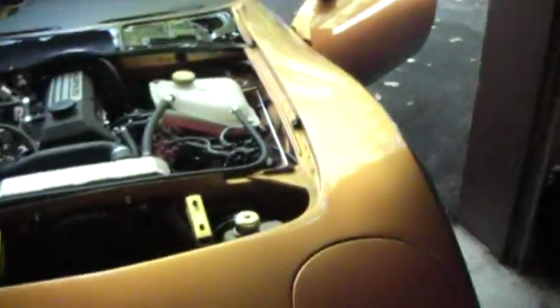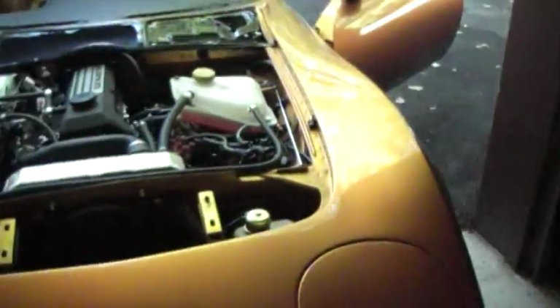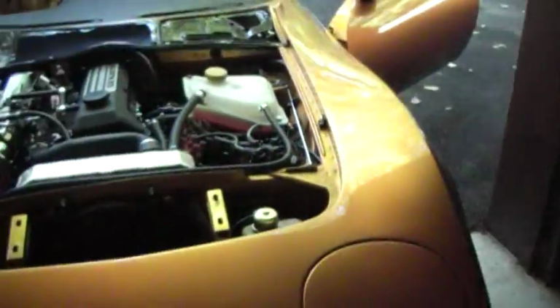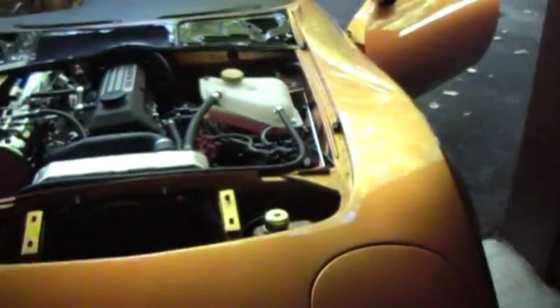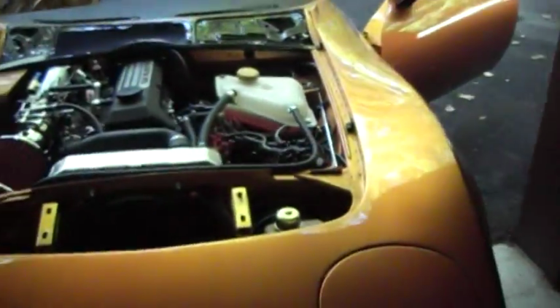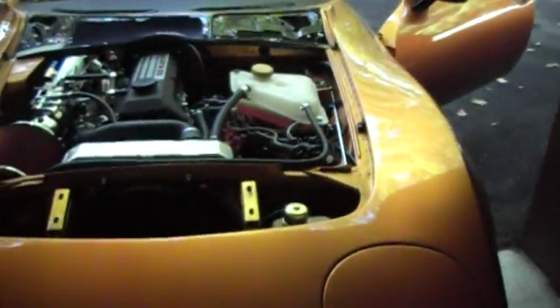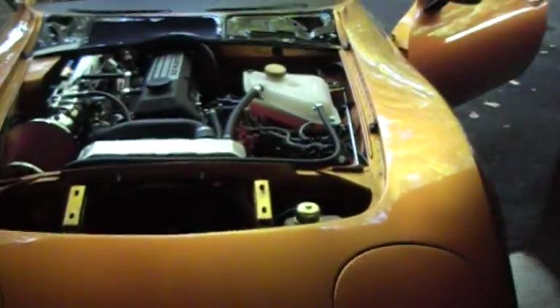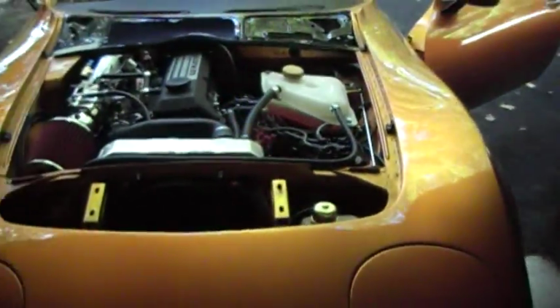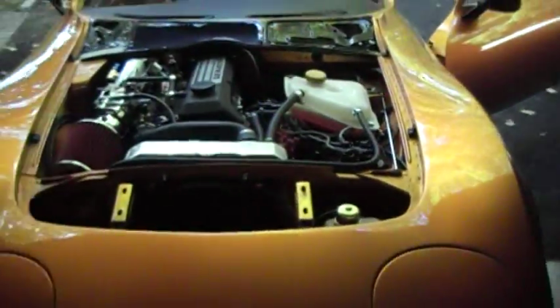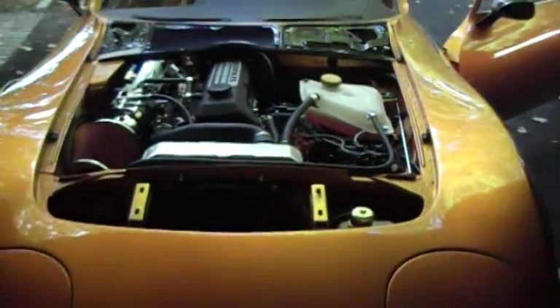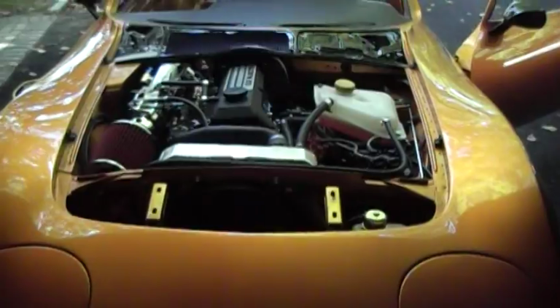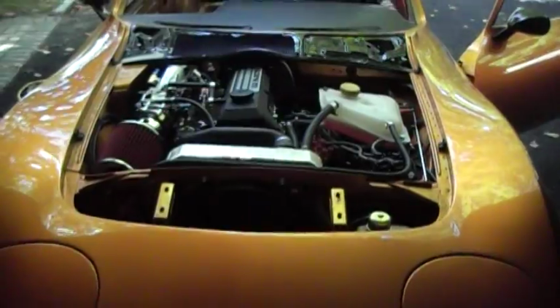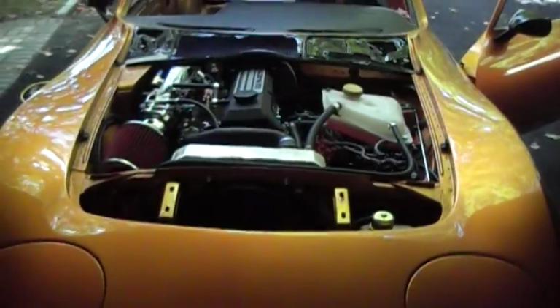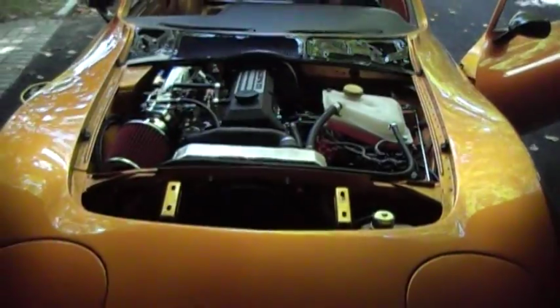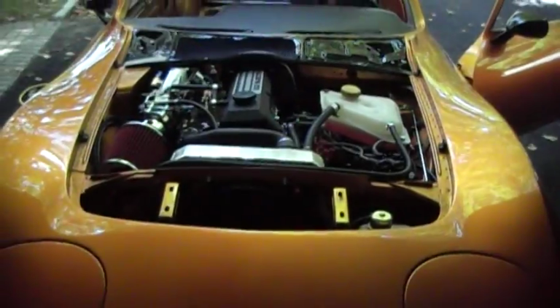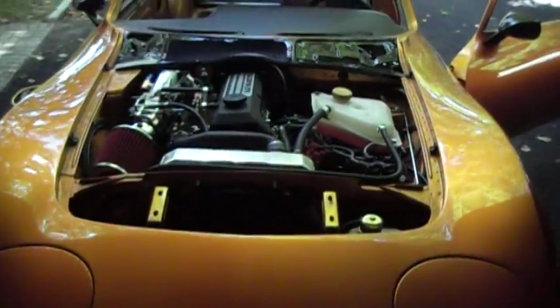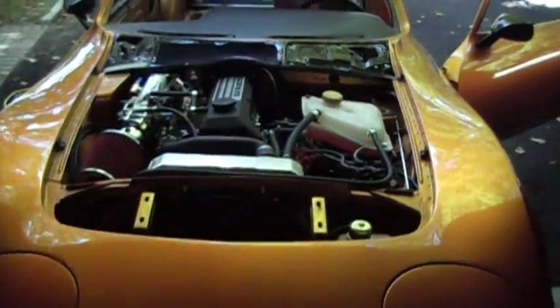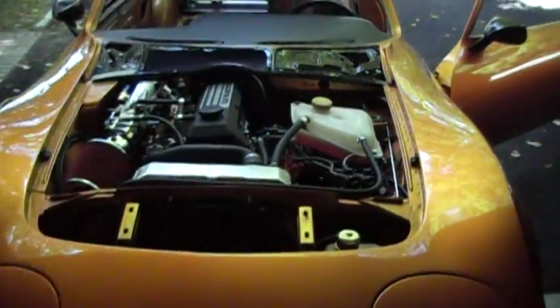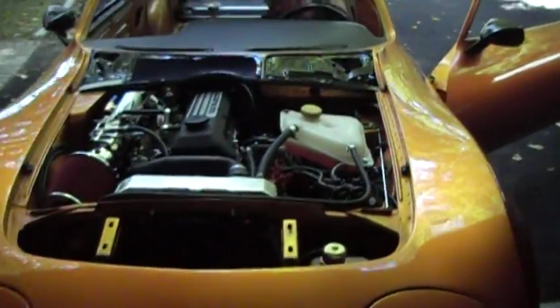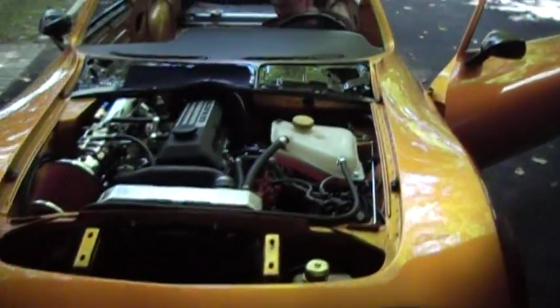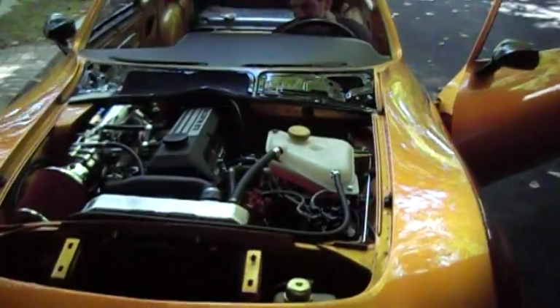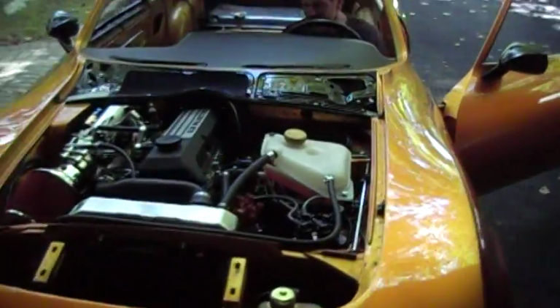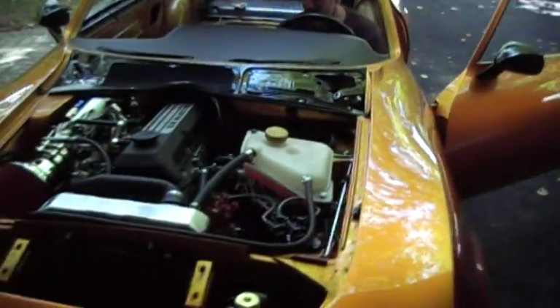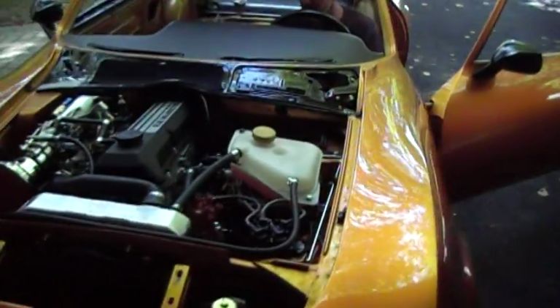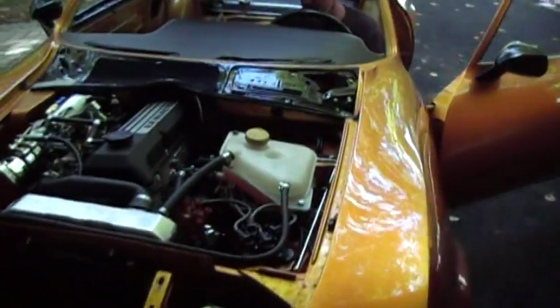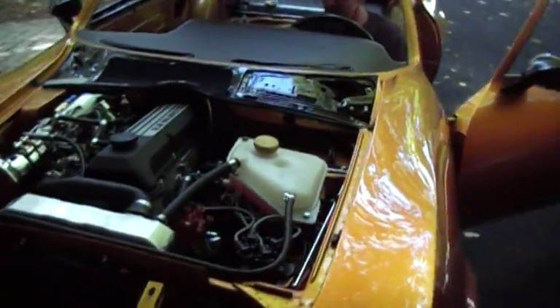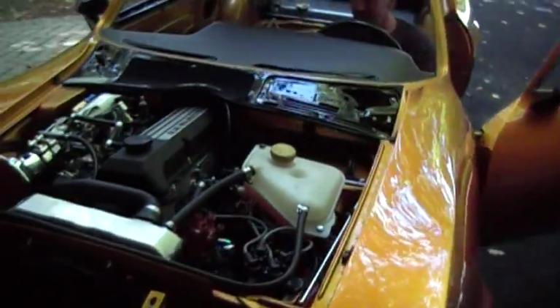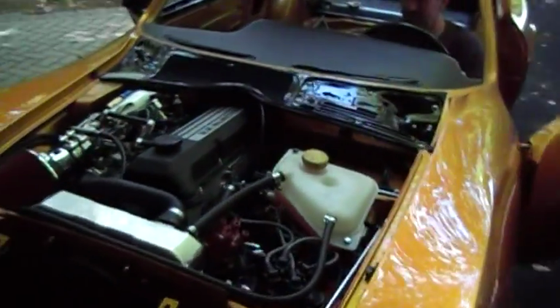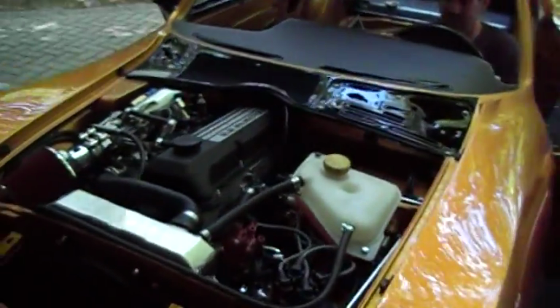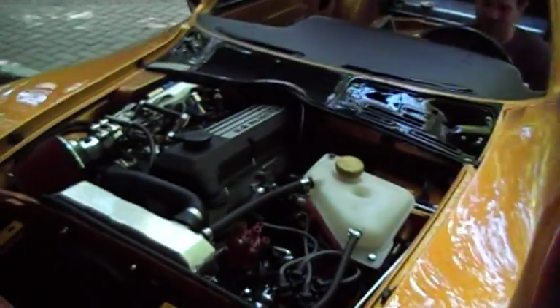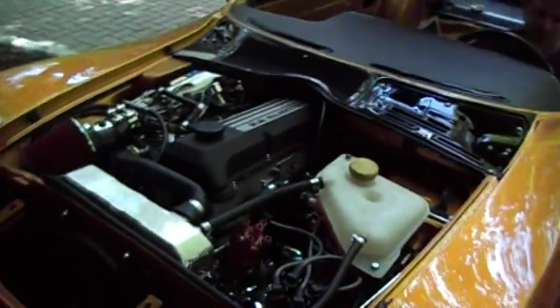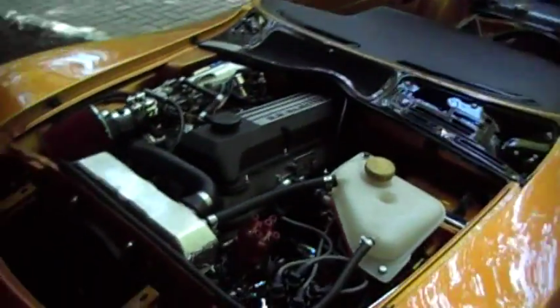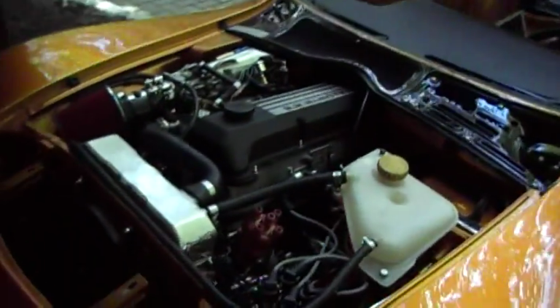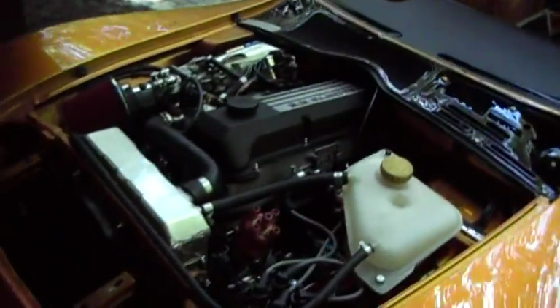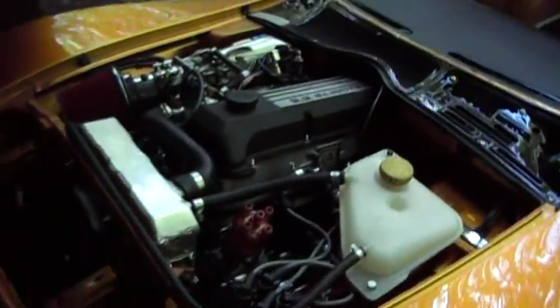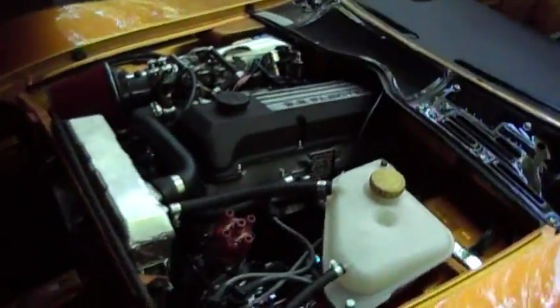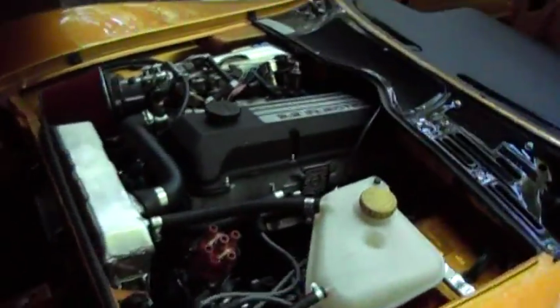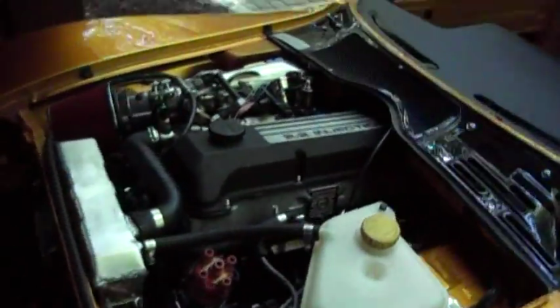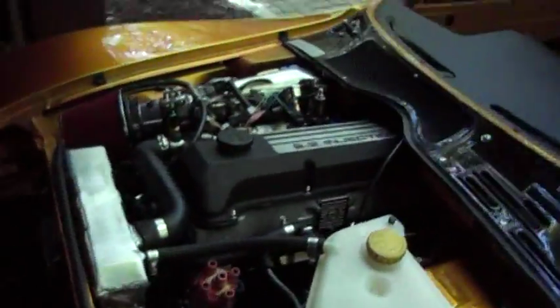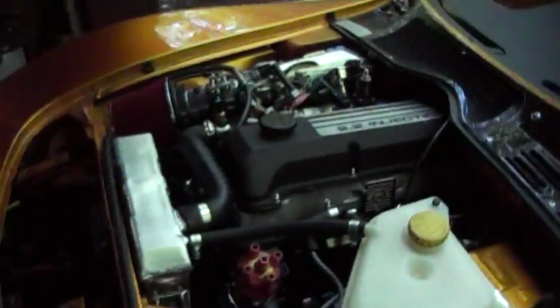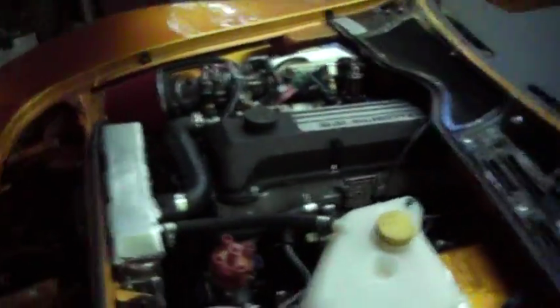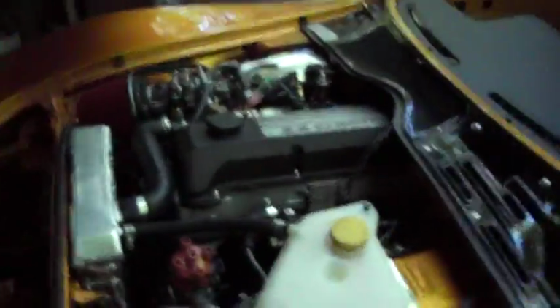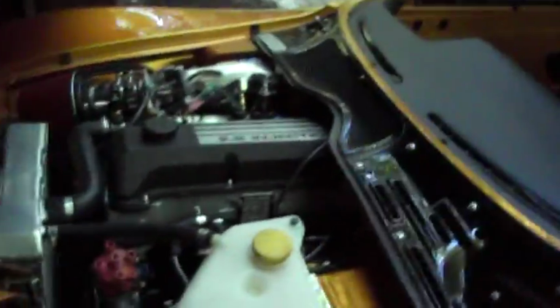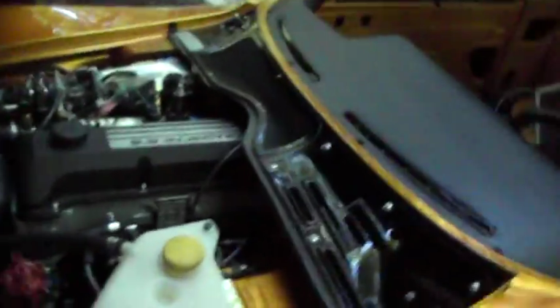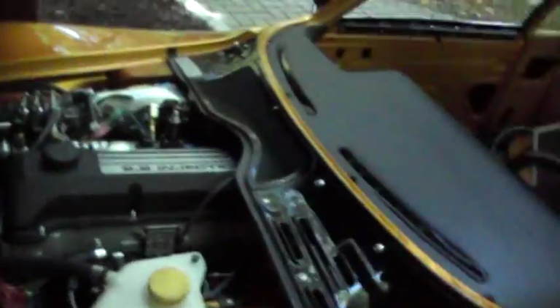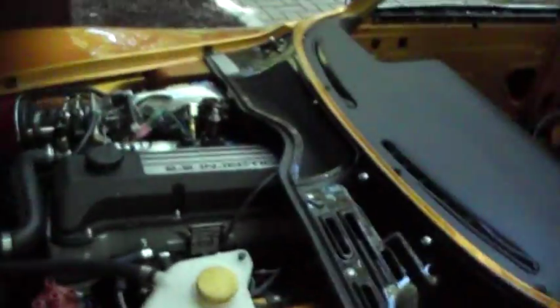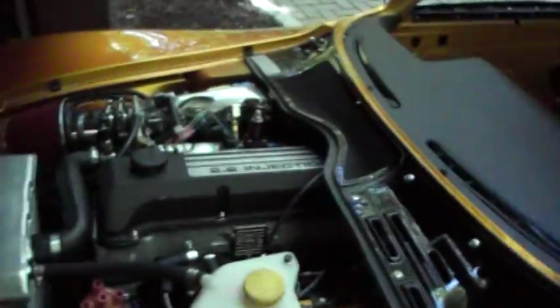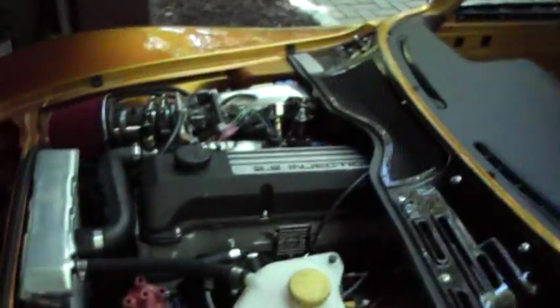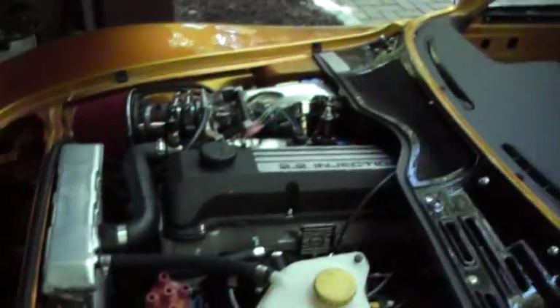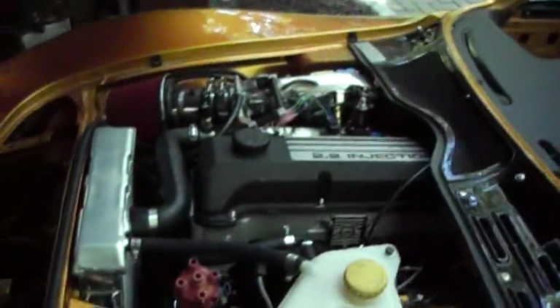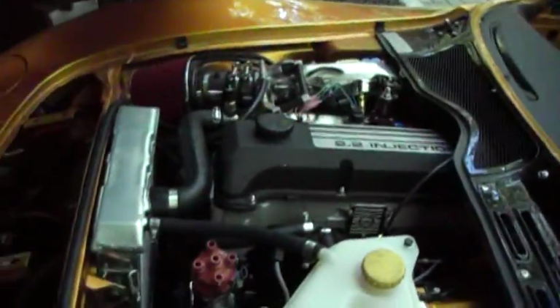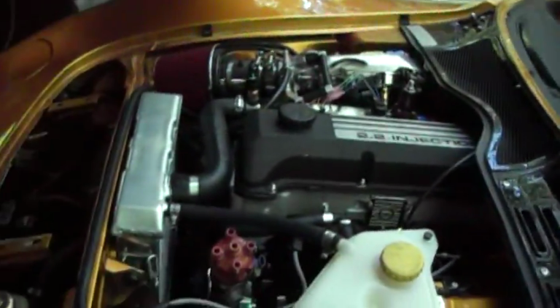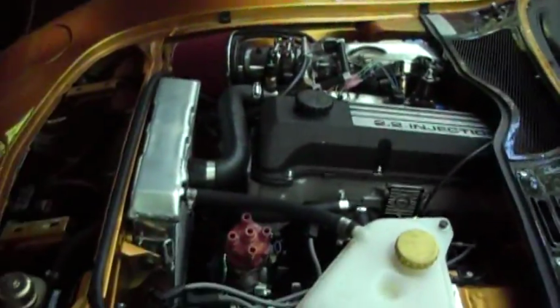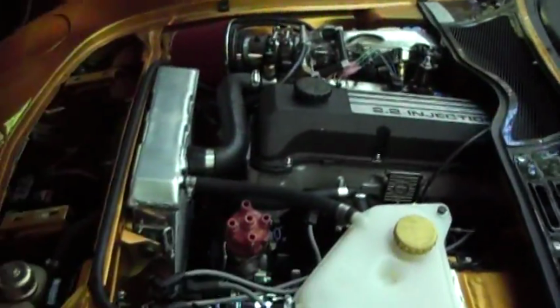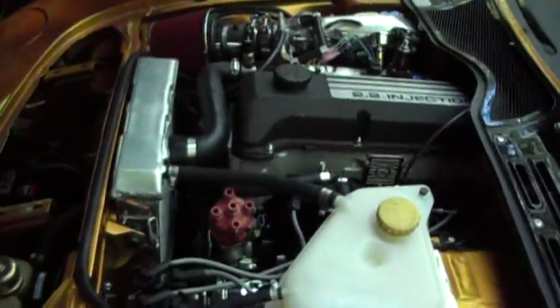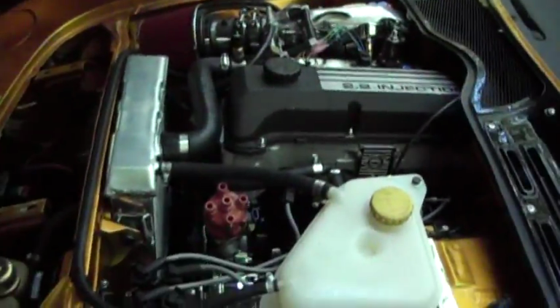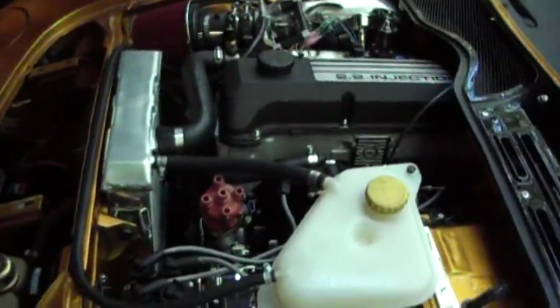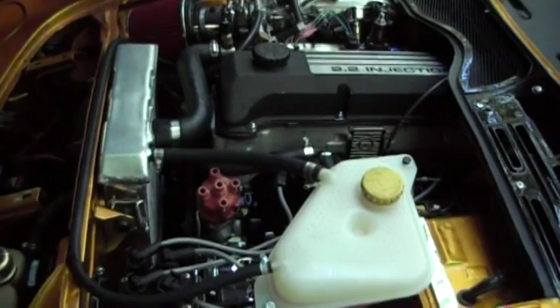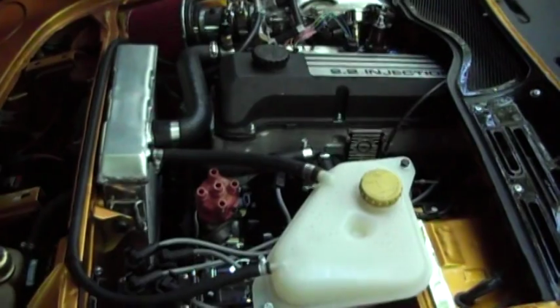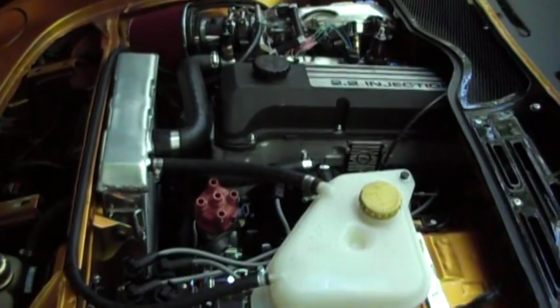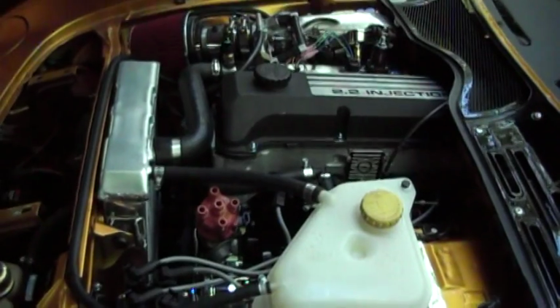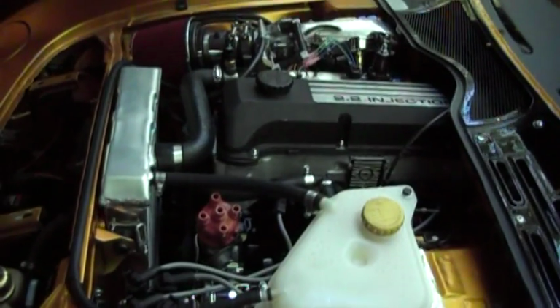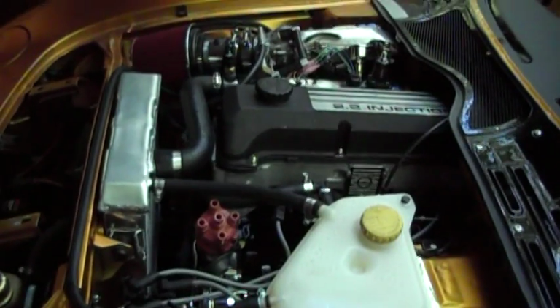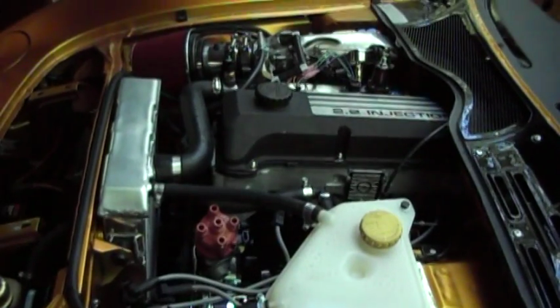Are we ready to start this? We're hoping it's going to start. All right, let's go. Here we go. I'm in position now.